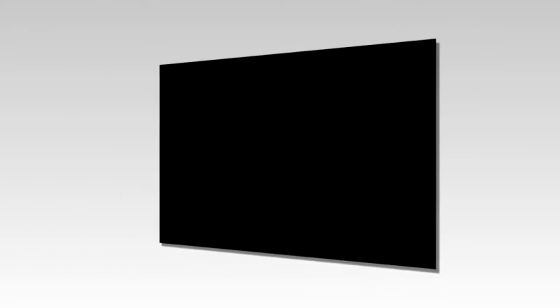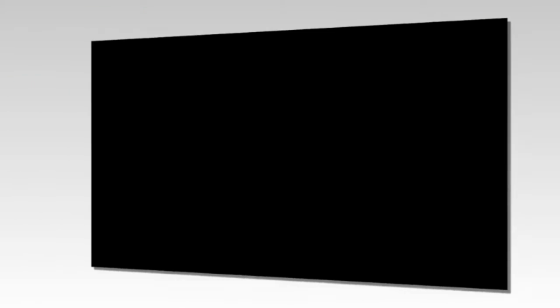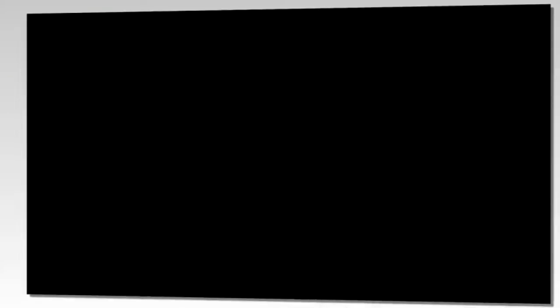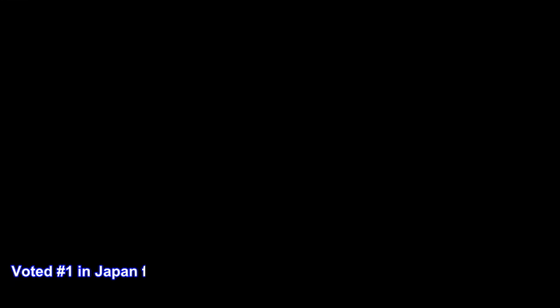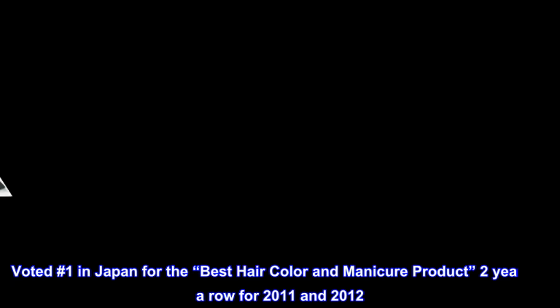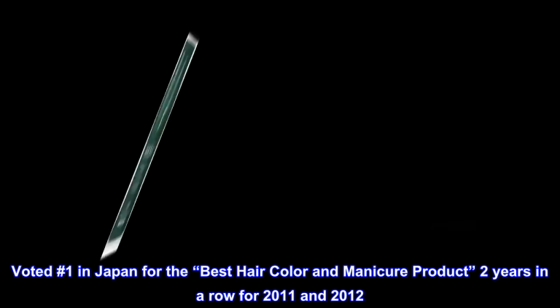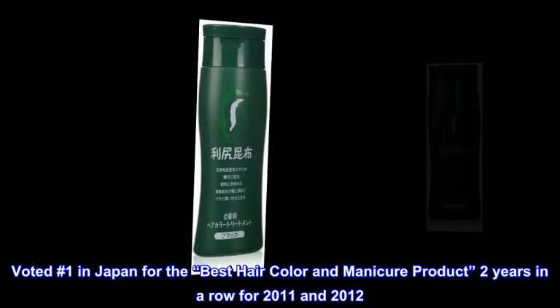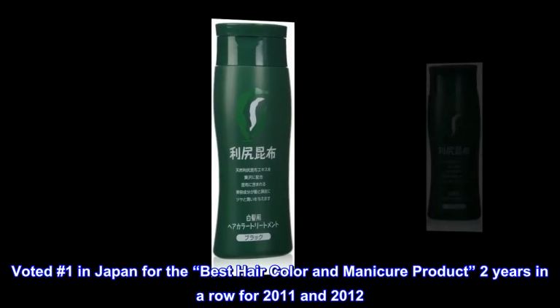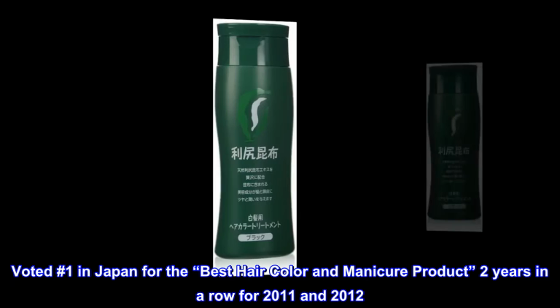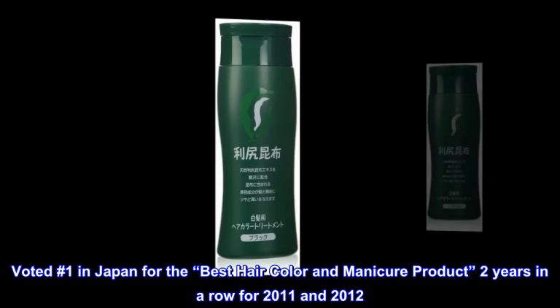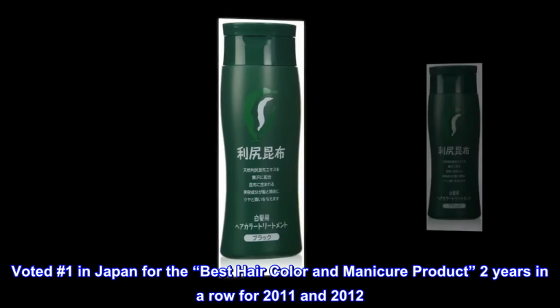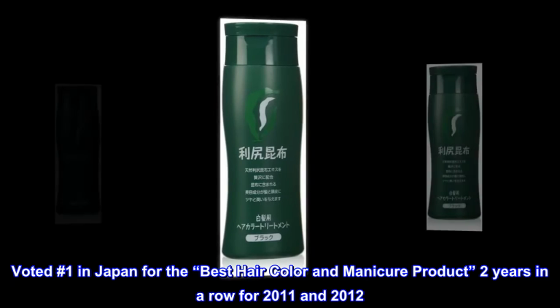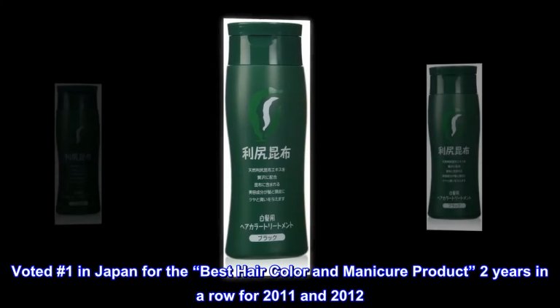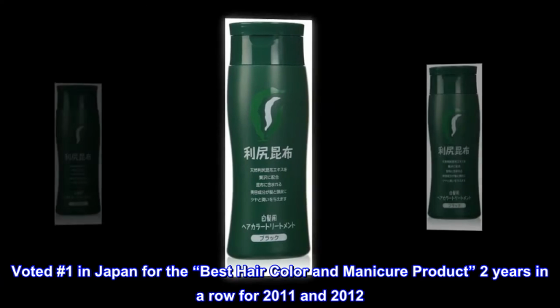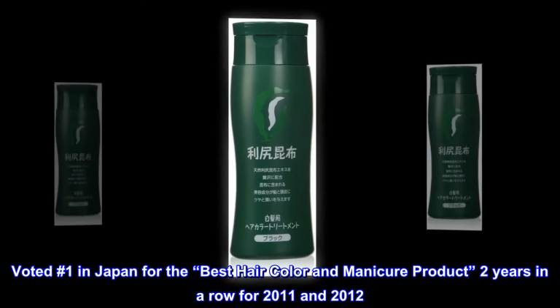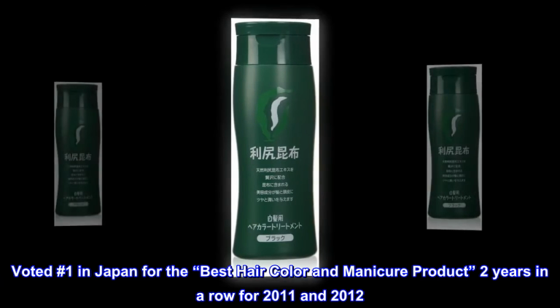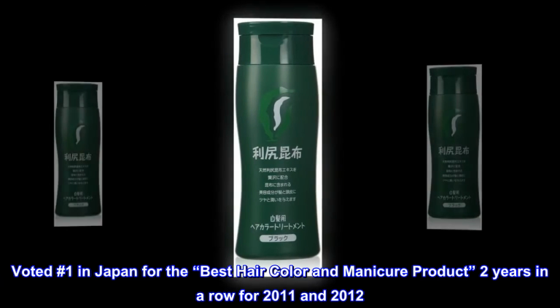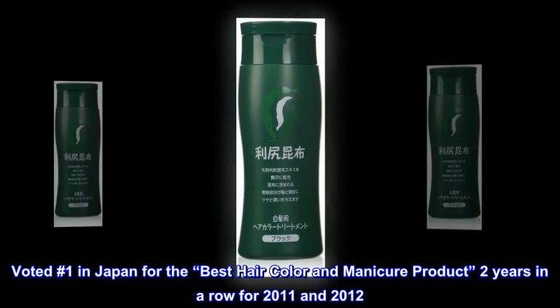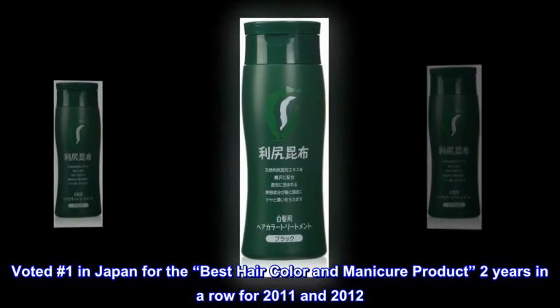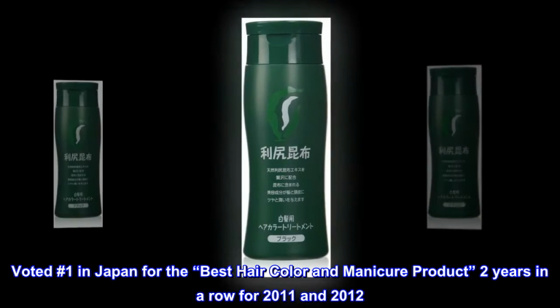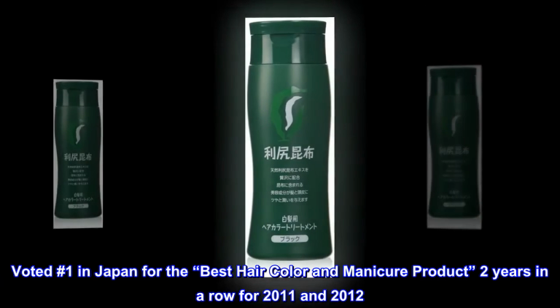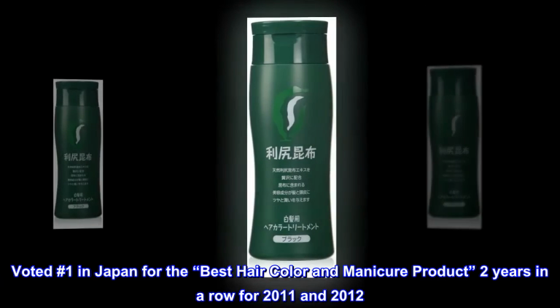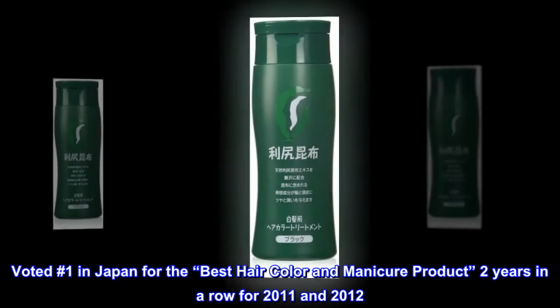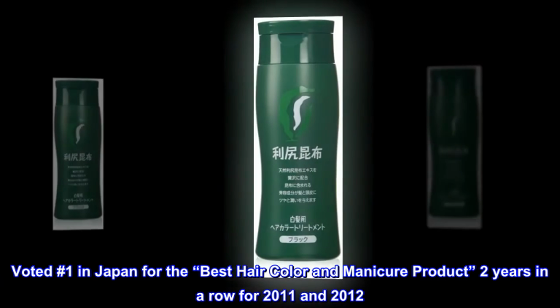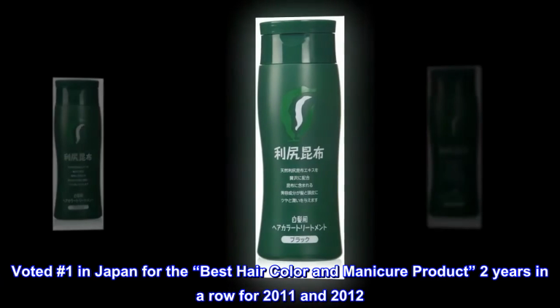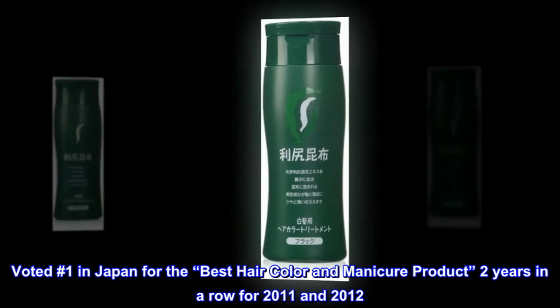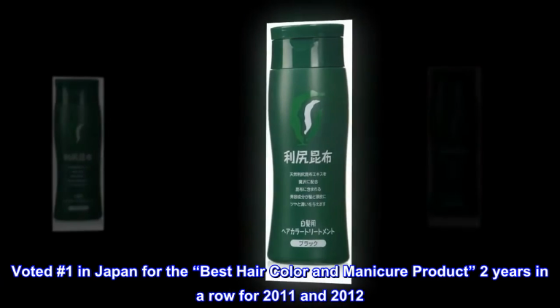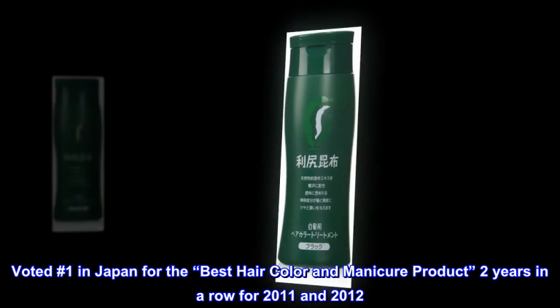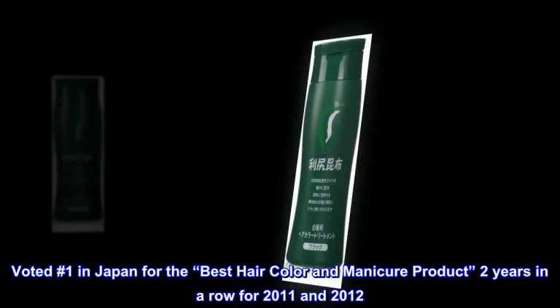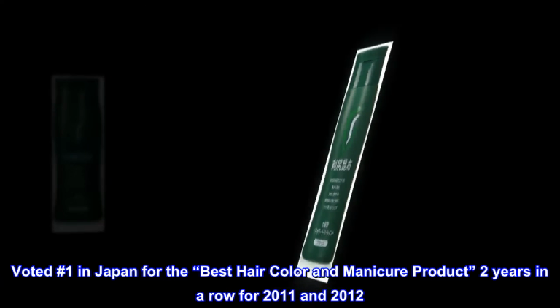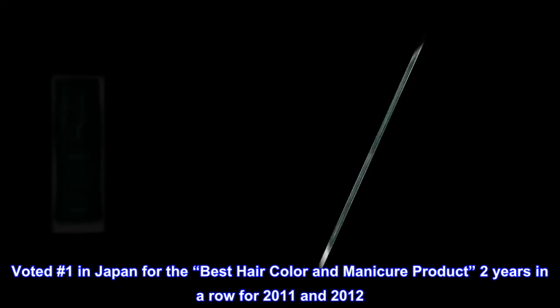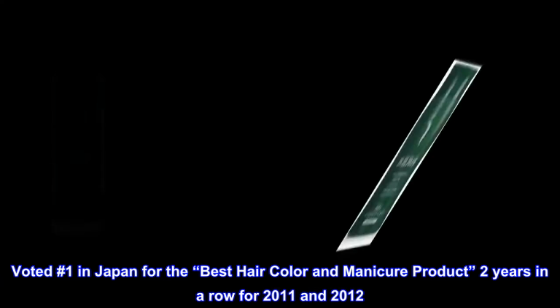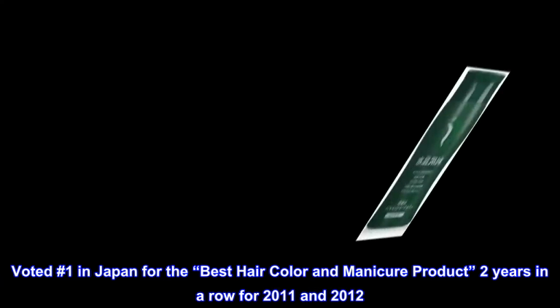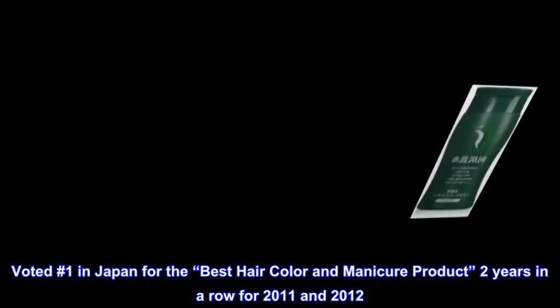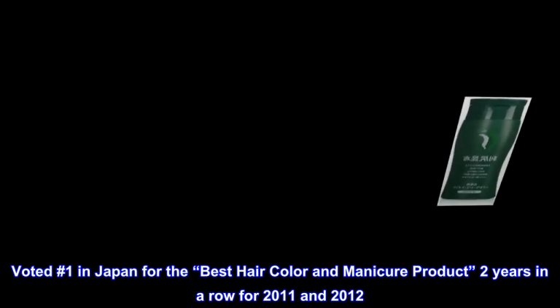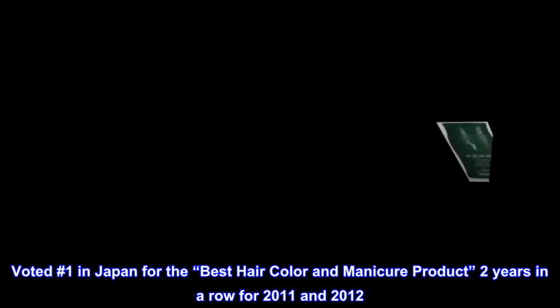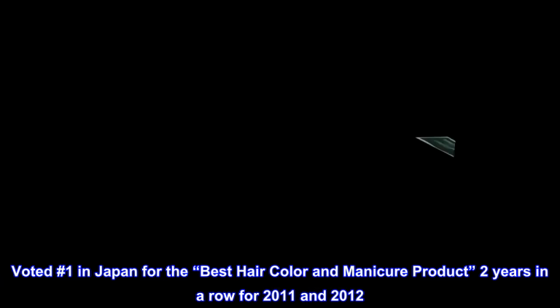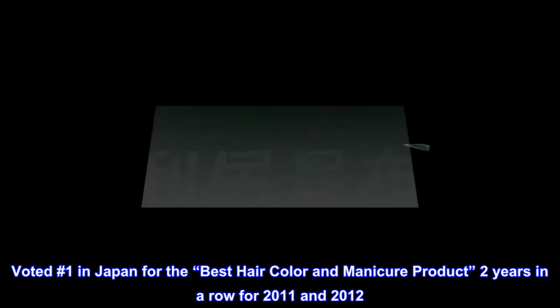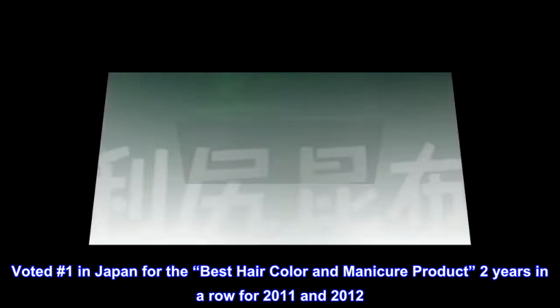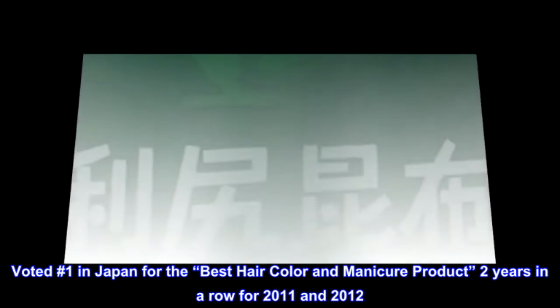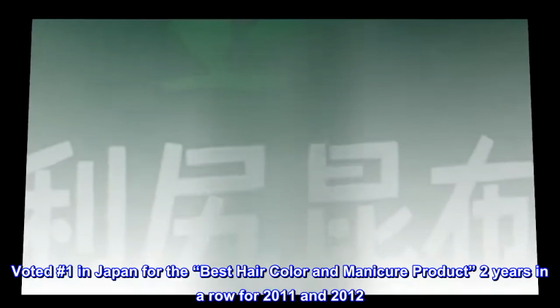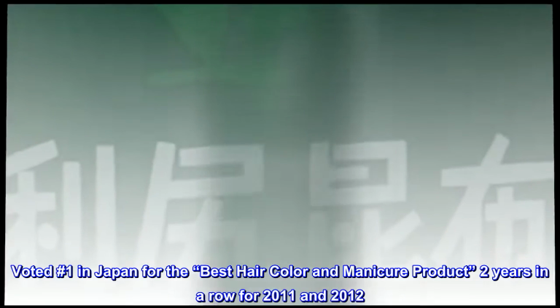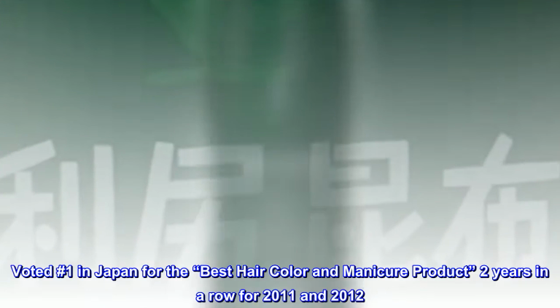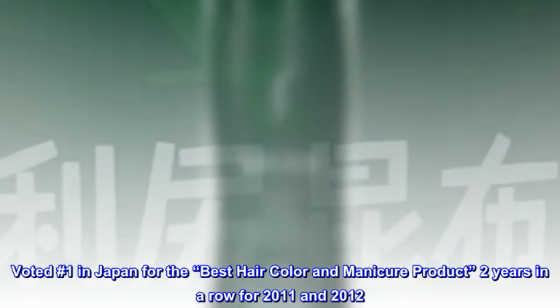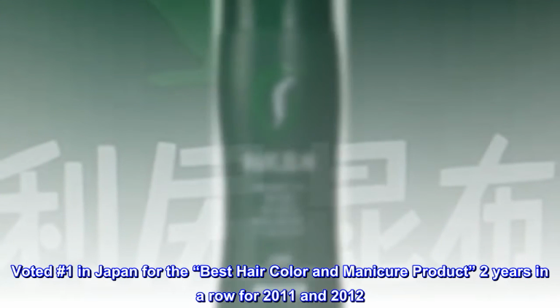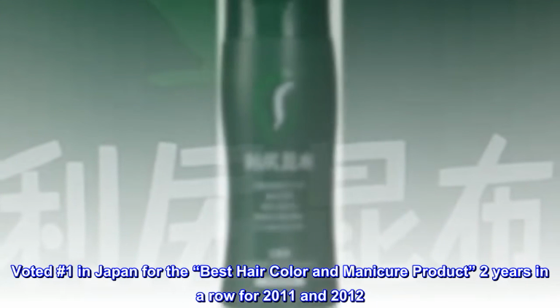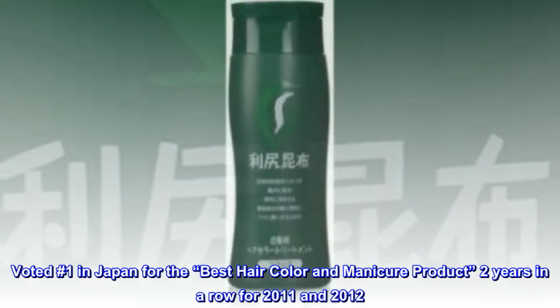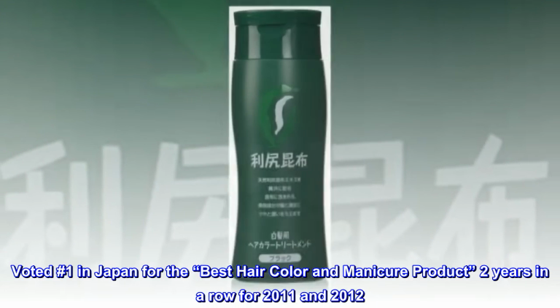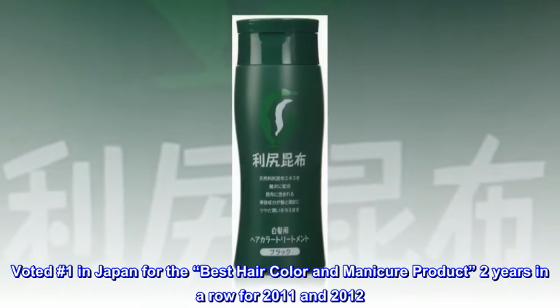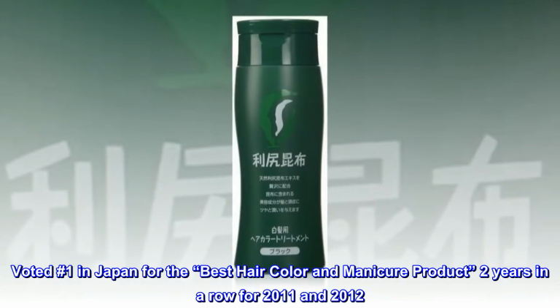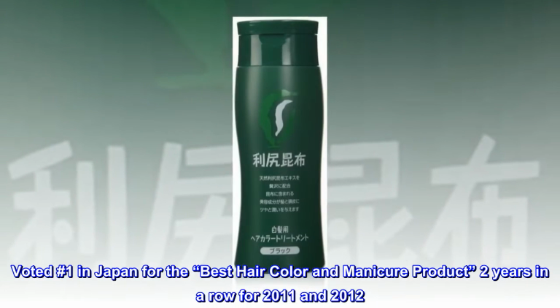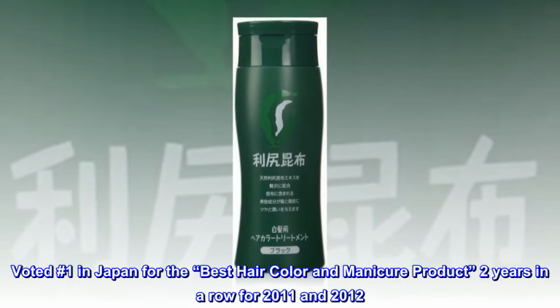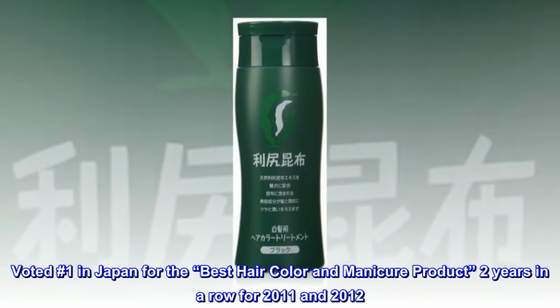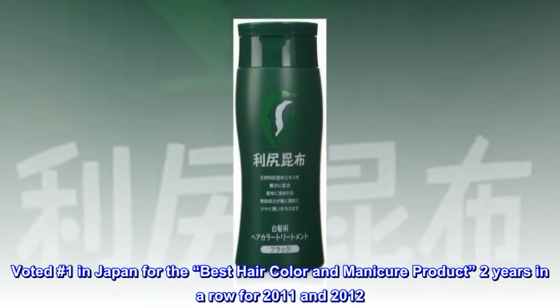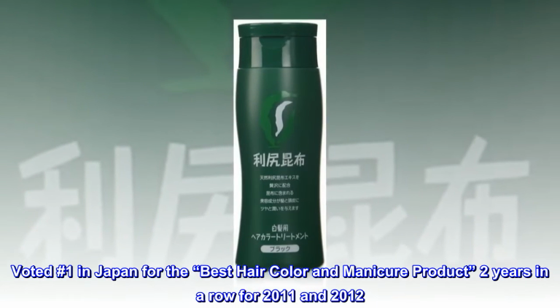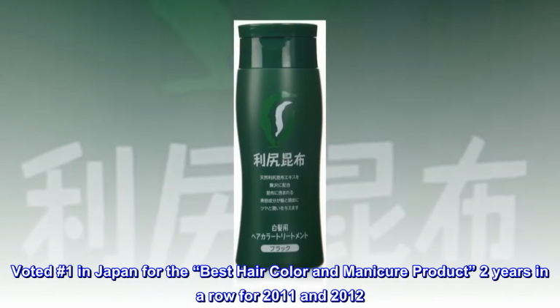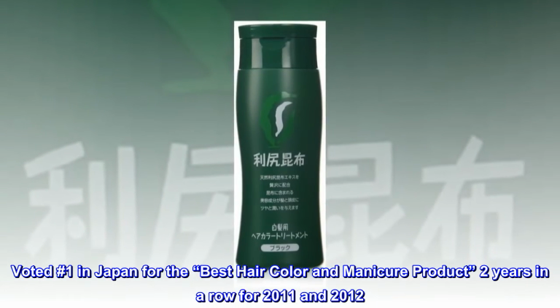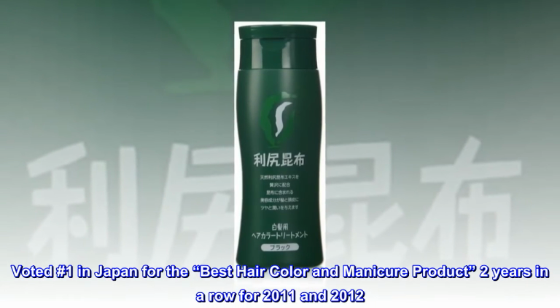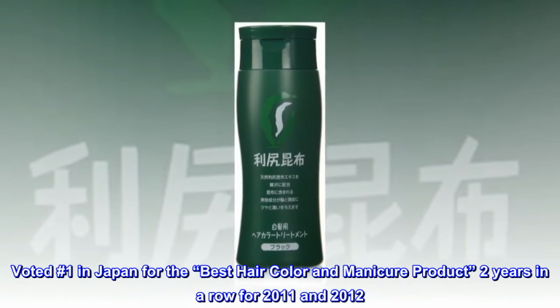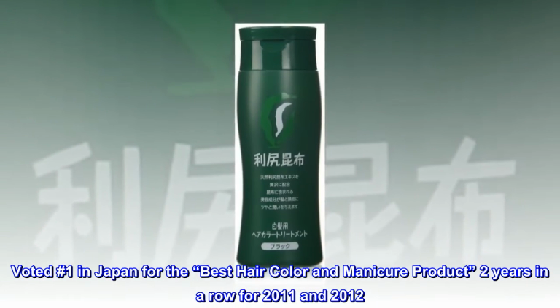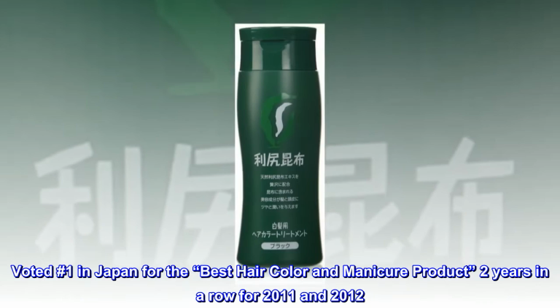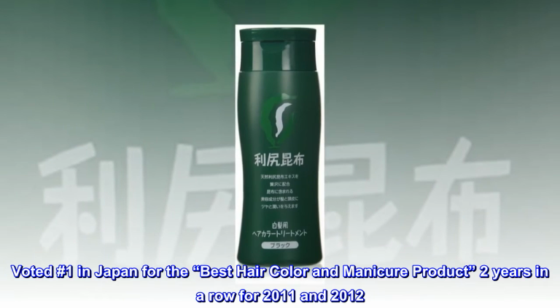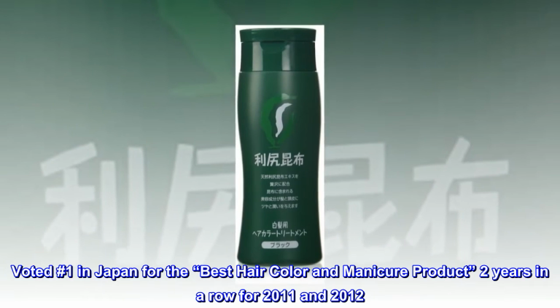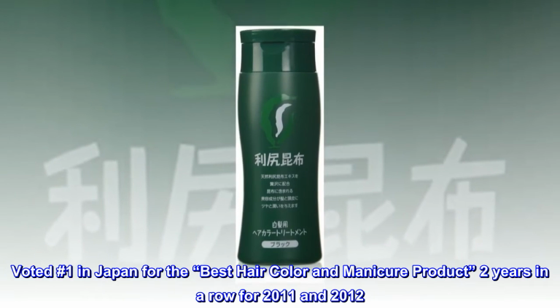Voted number one in Japan for the best hair color and manicure product, two years in a row for 2011 and 2012.